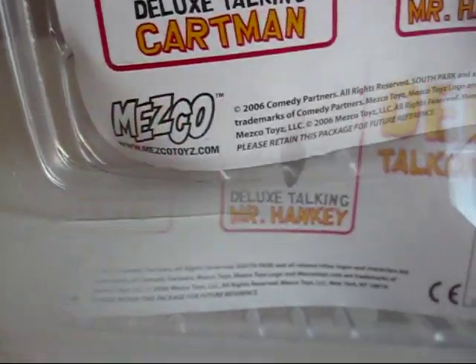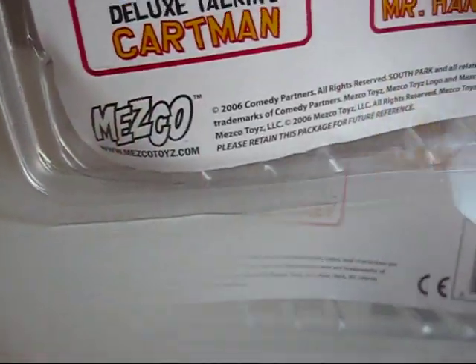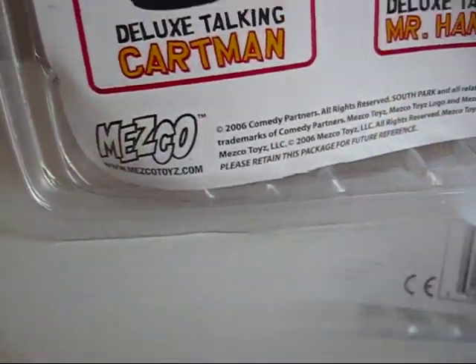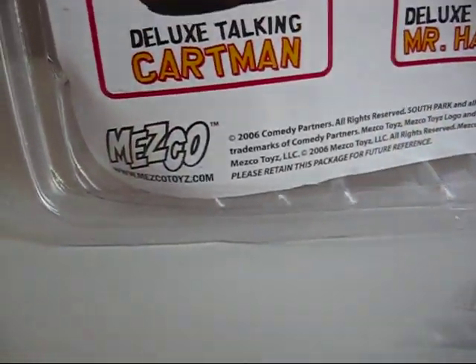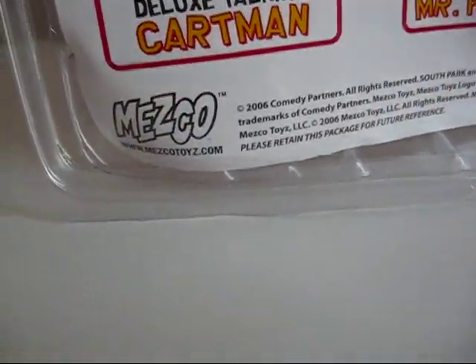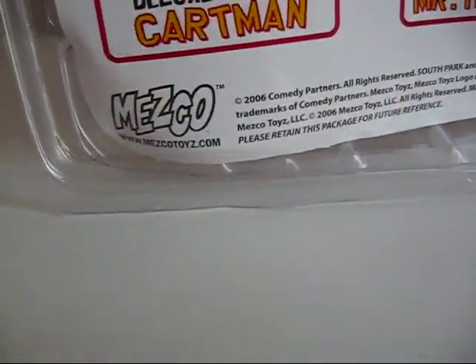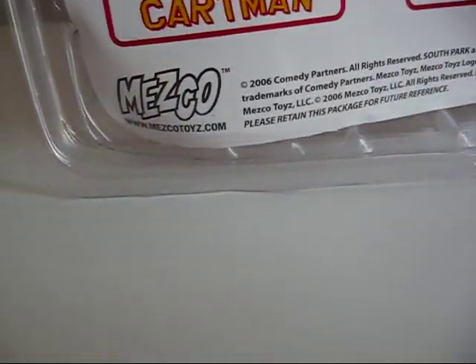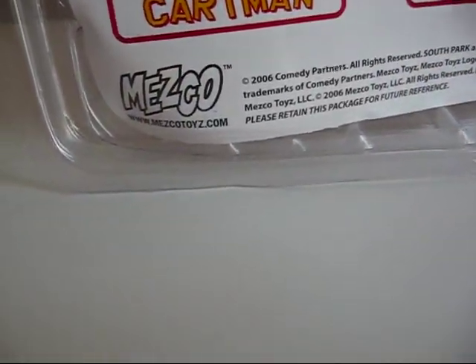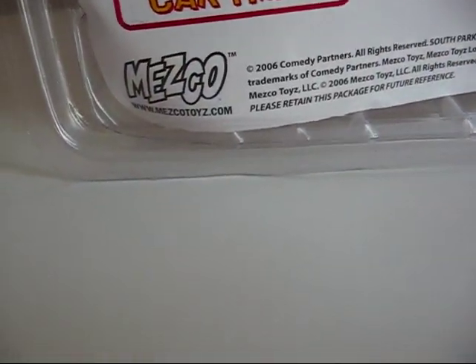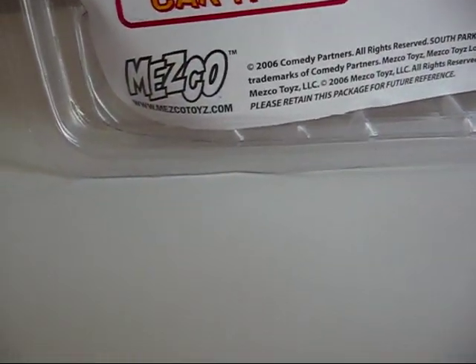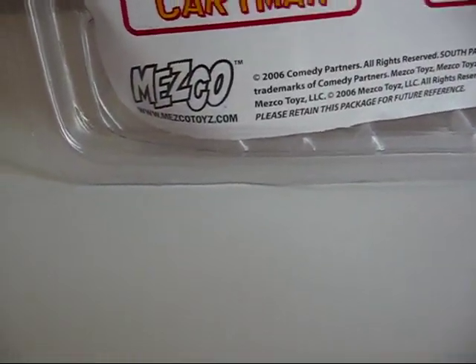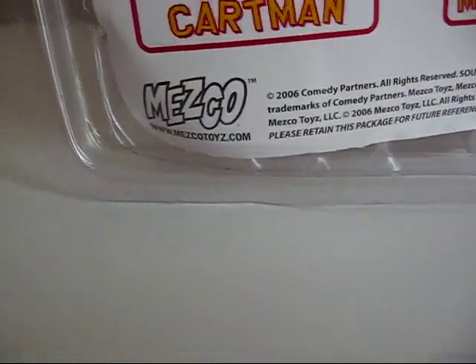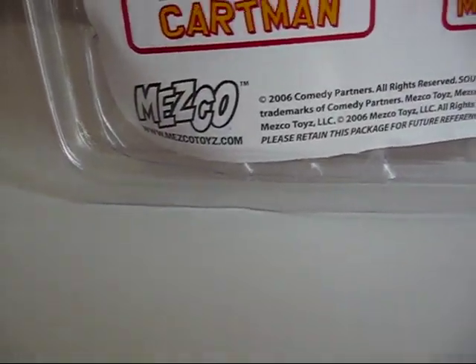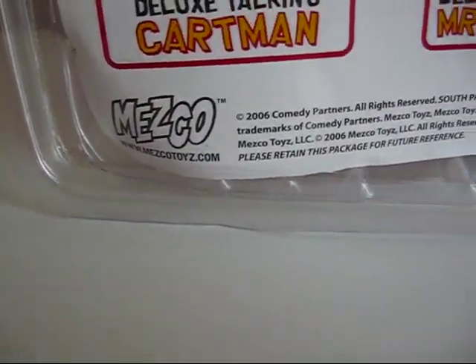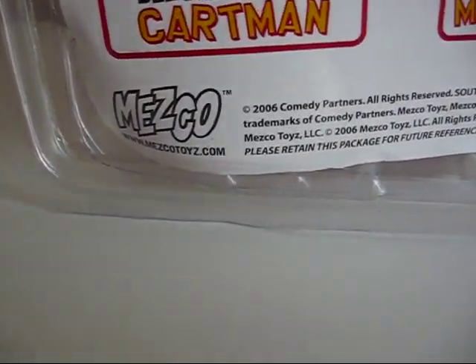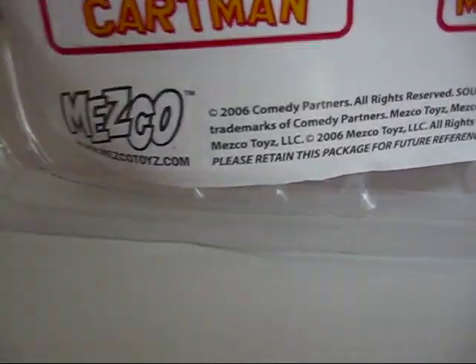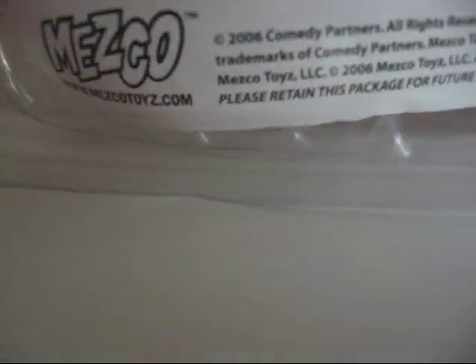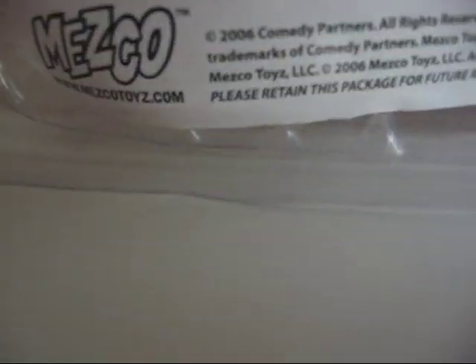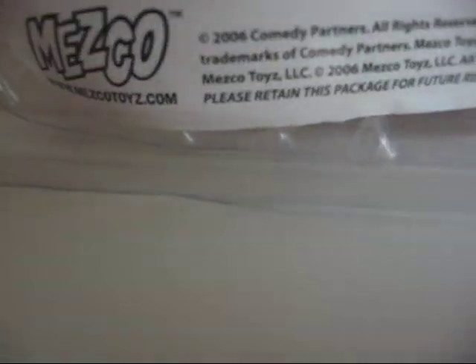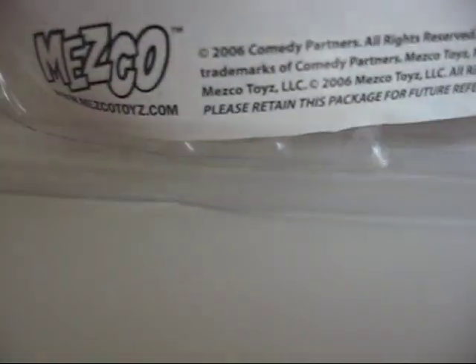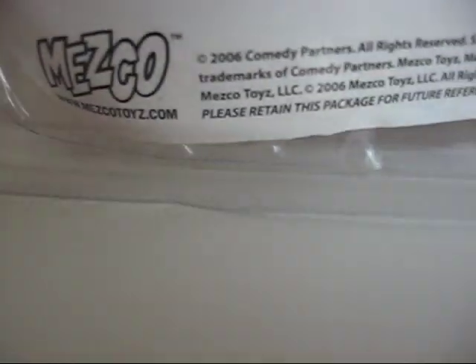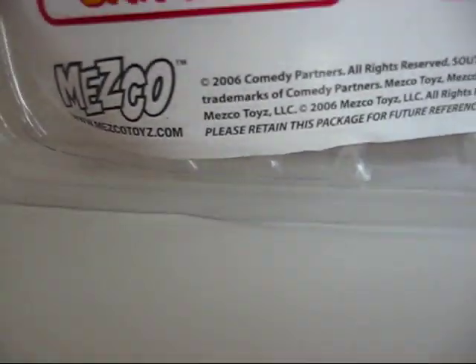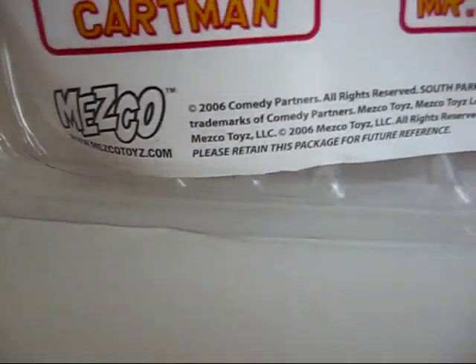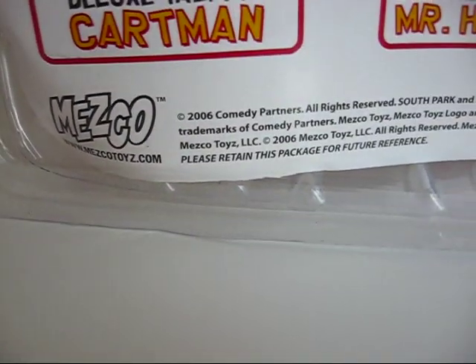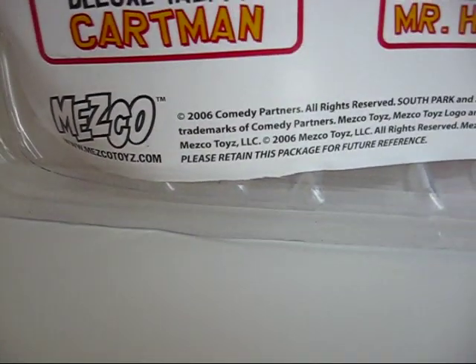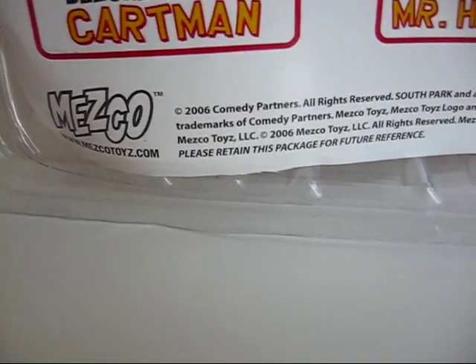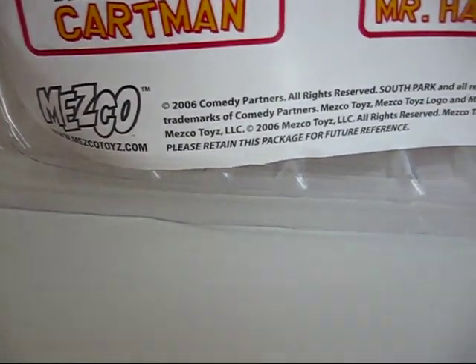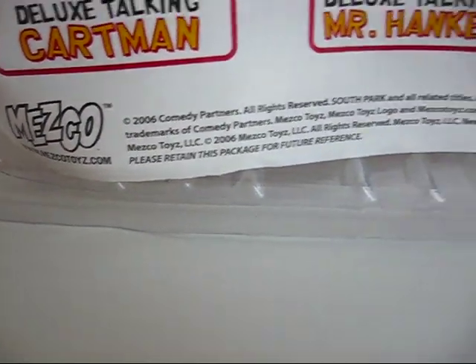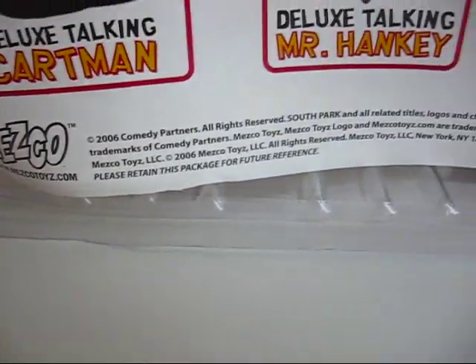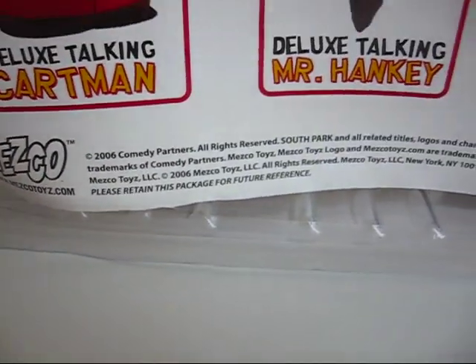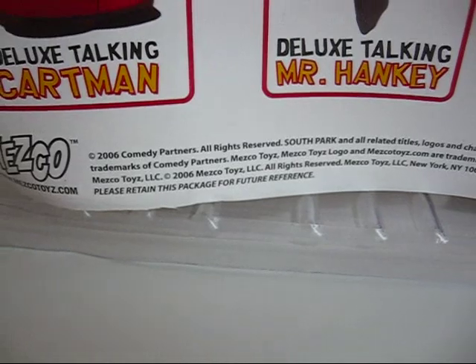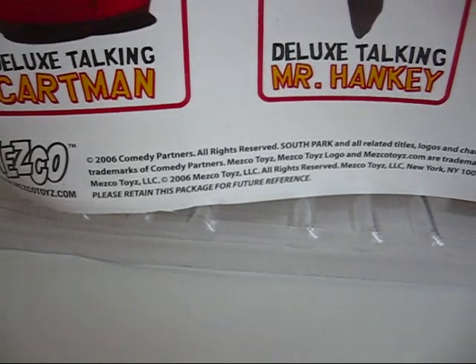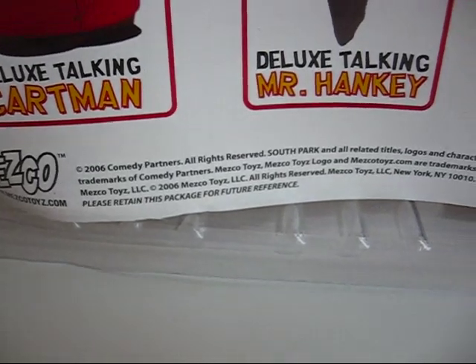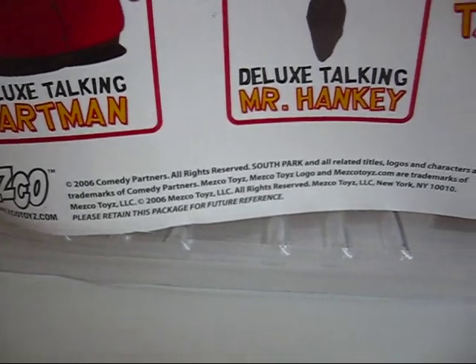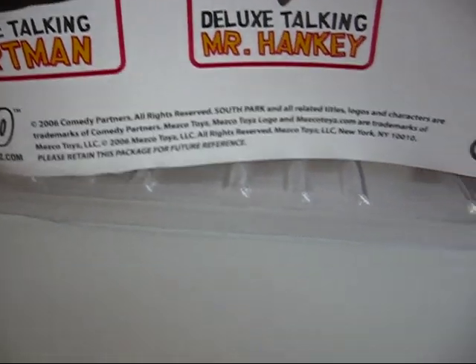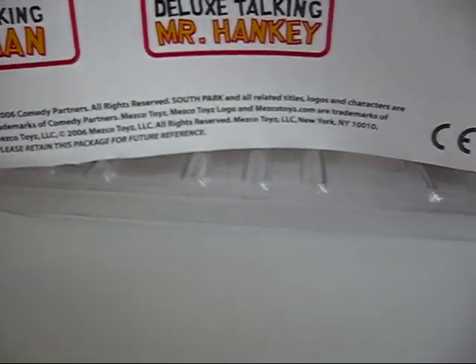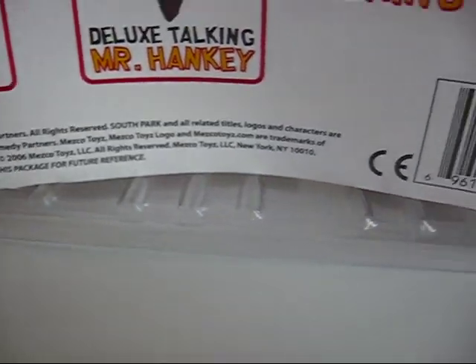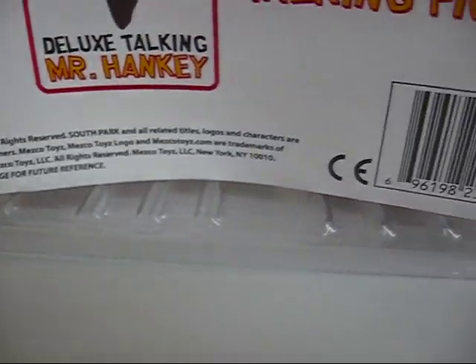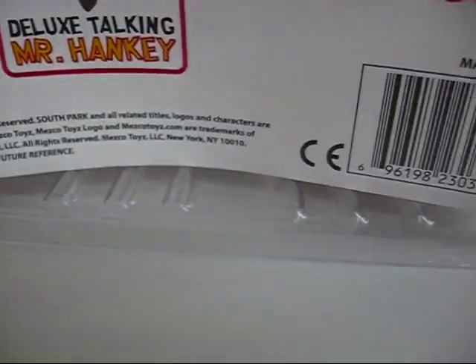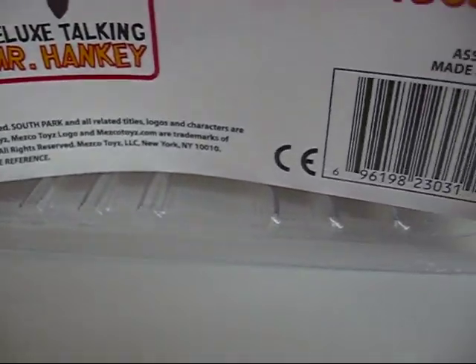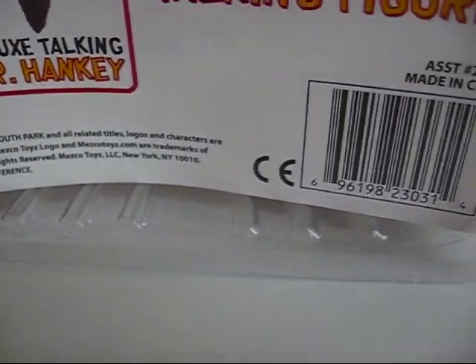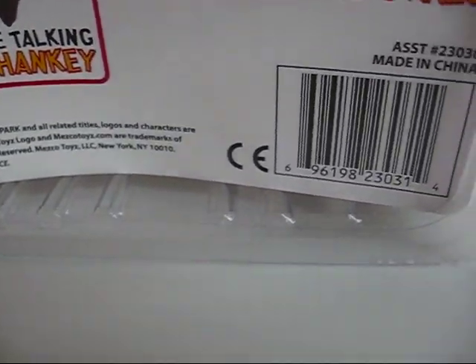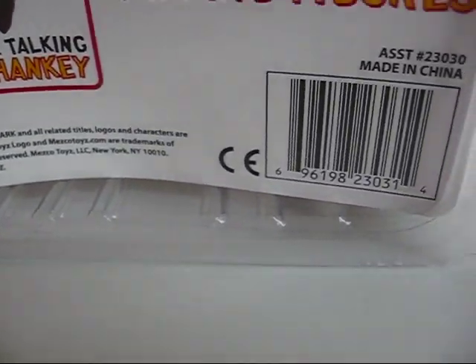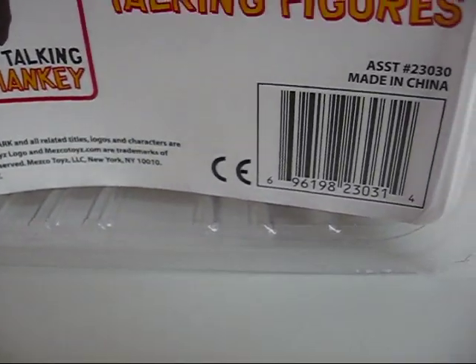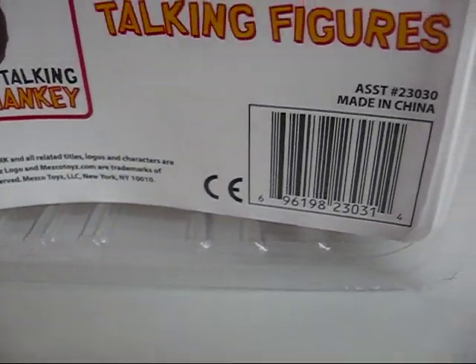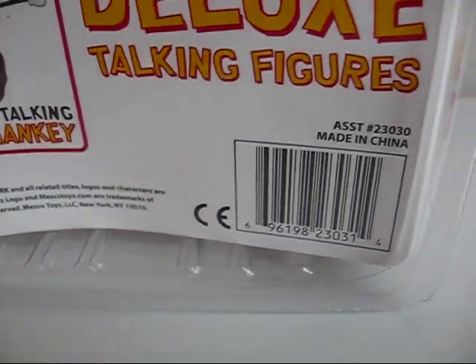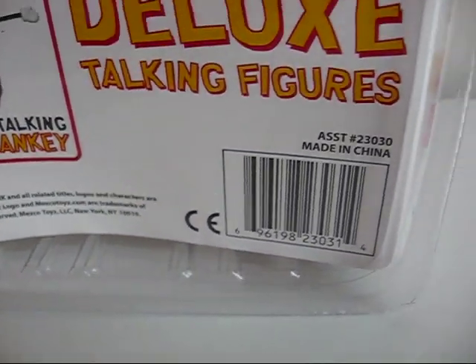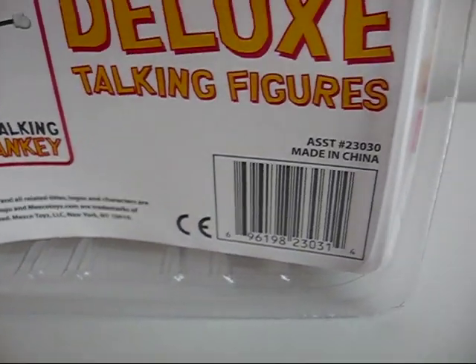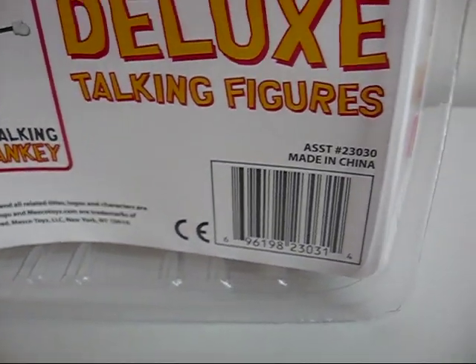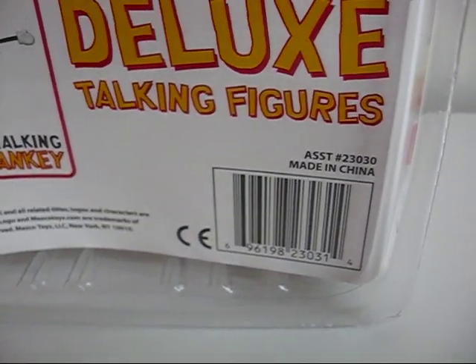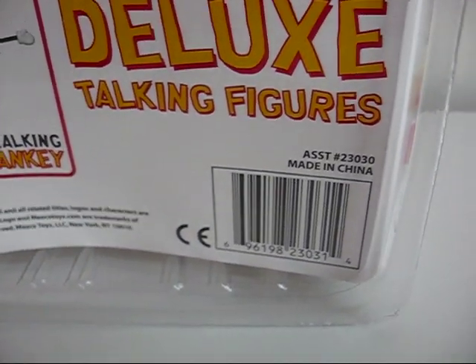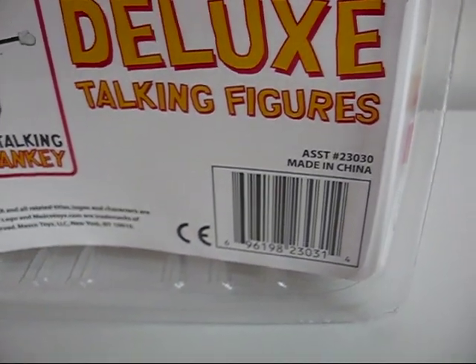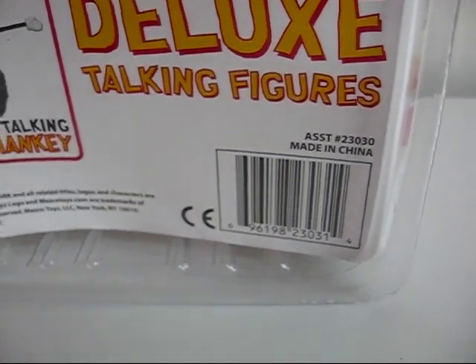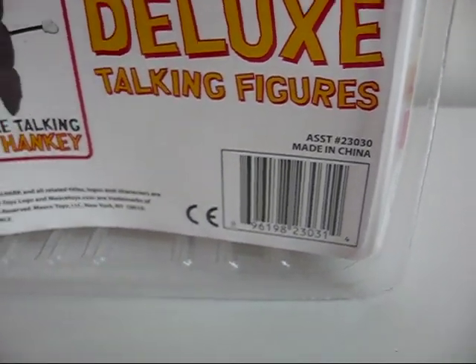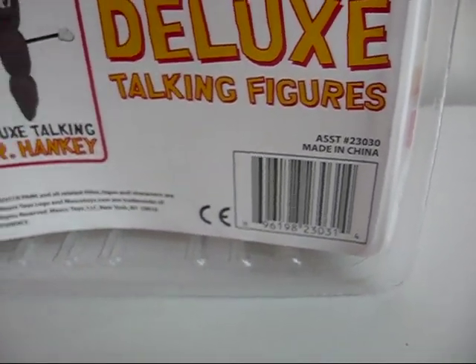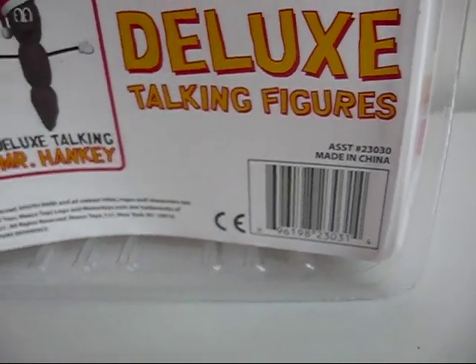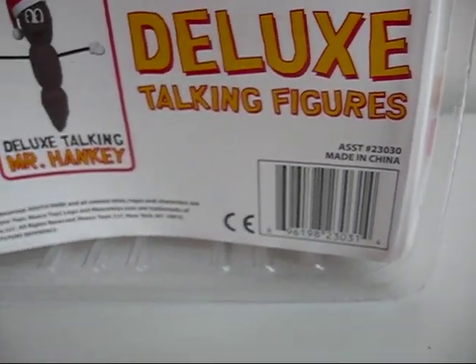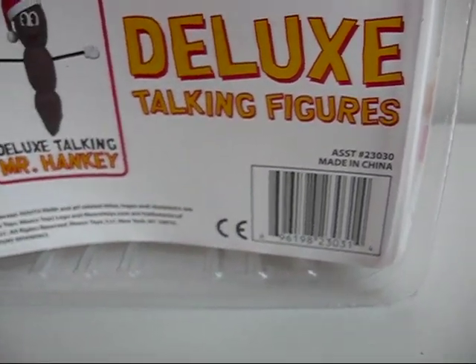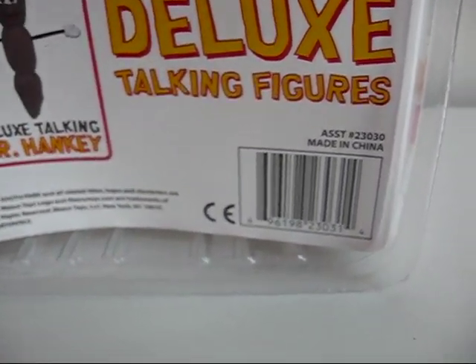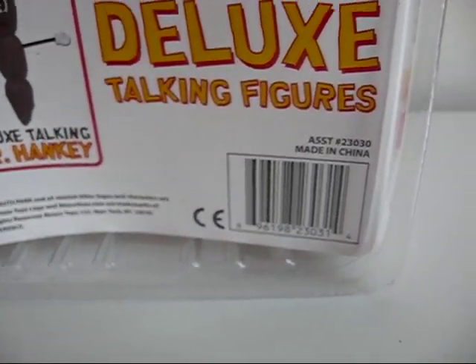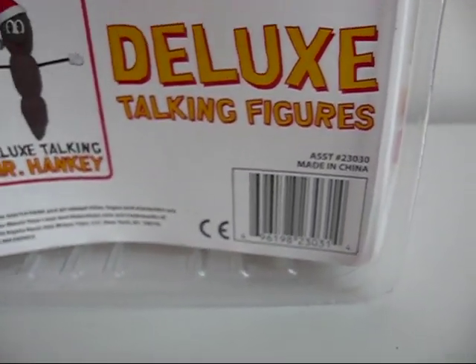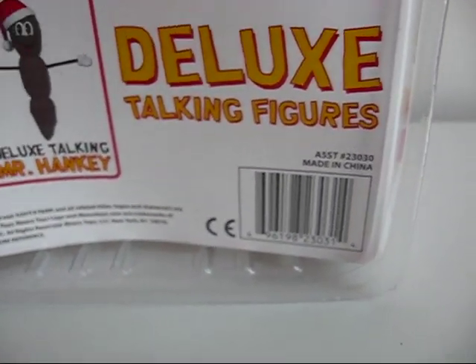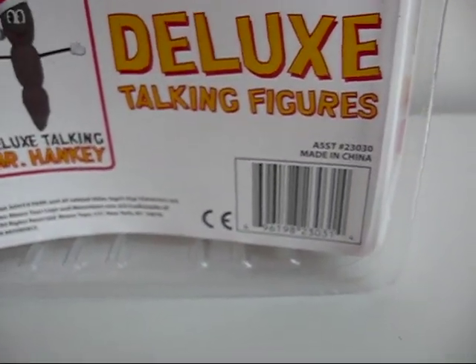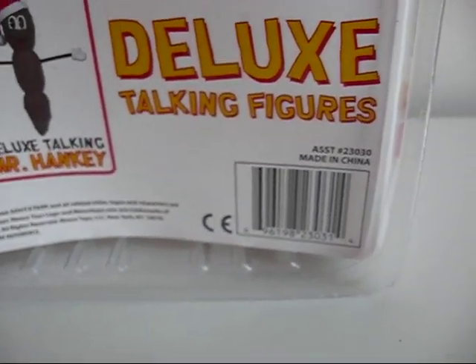This toy came out in 2006 and it's made in China.